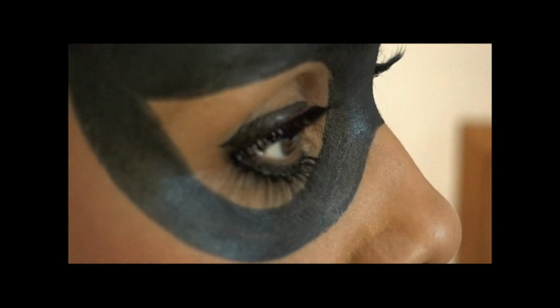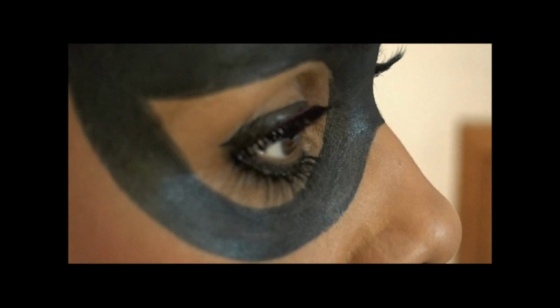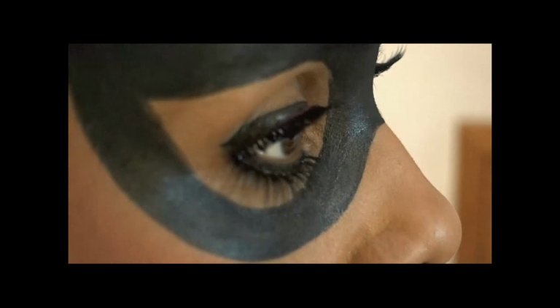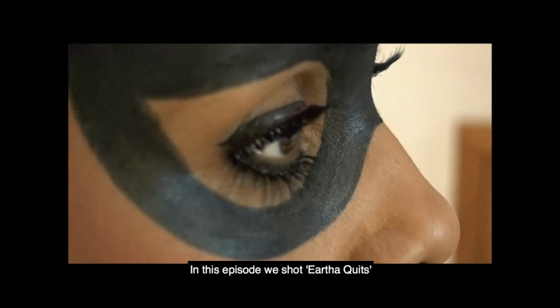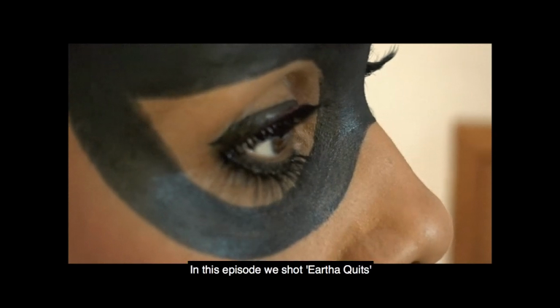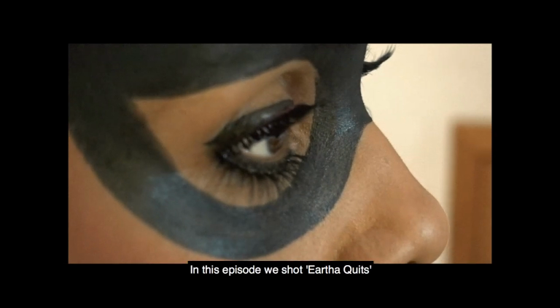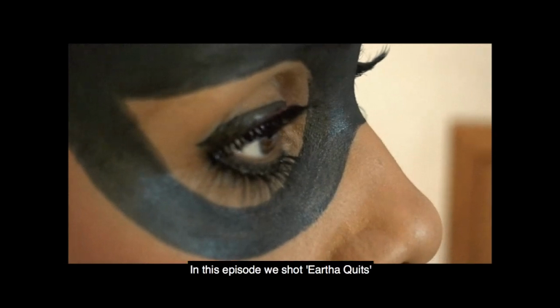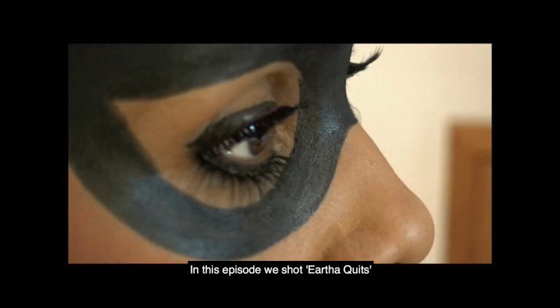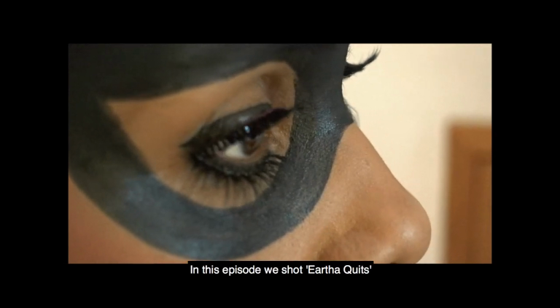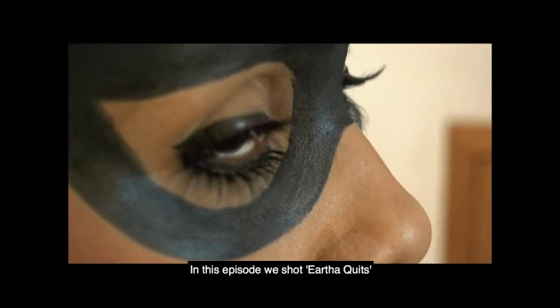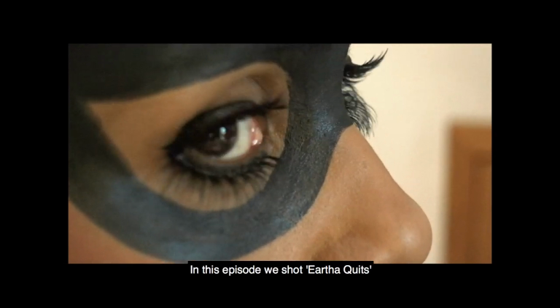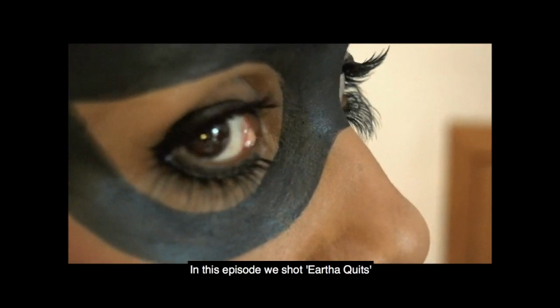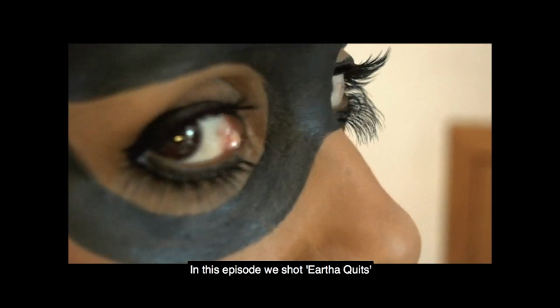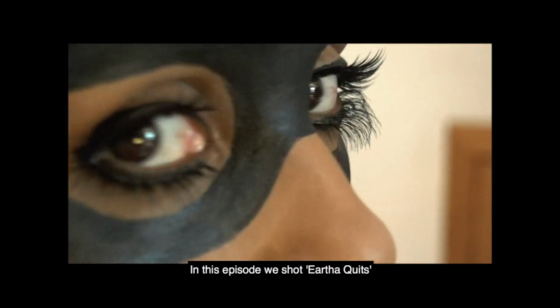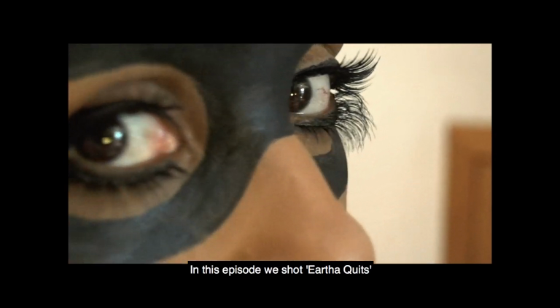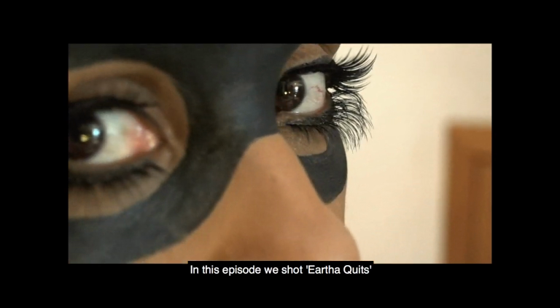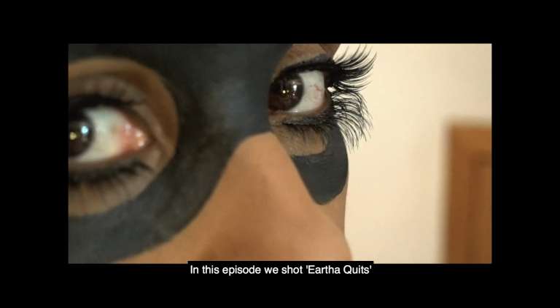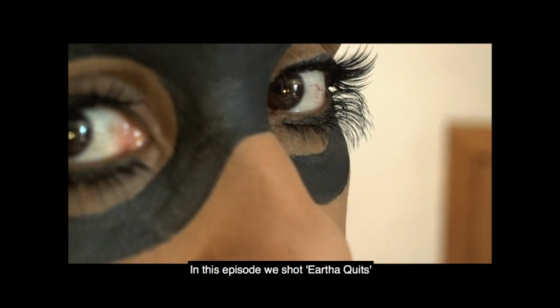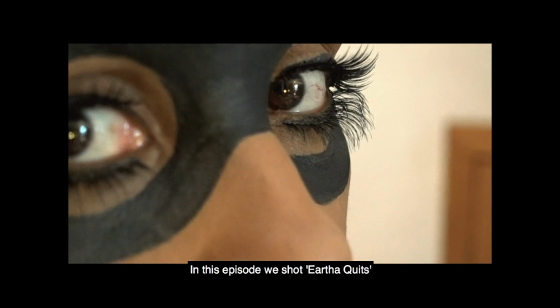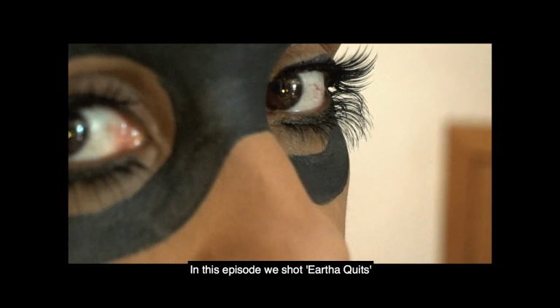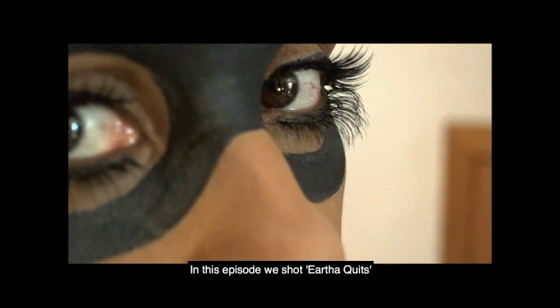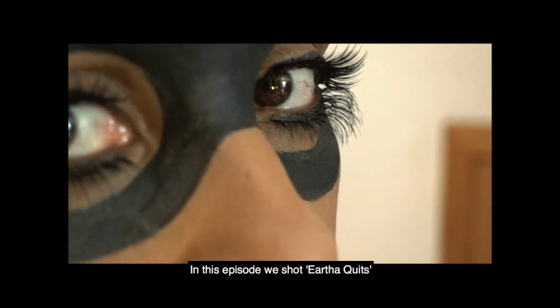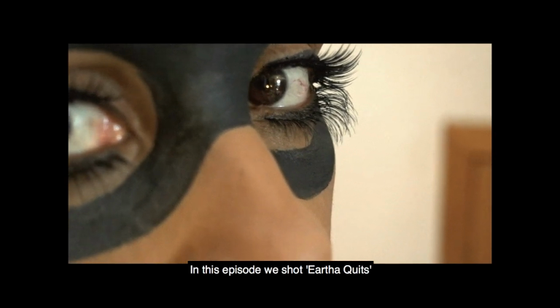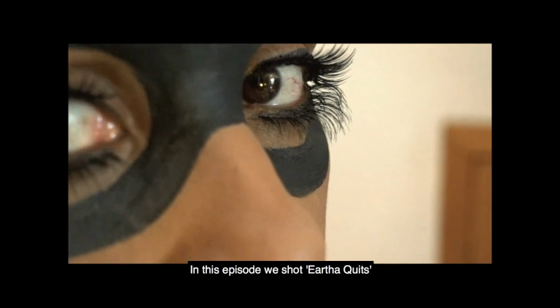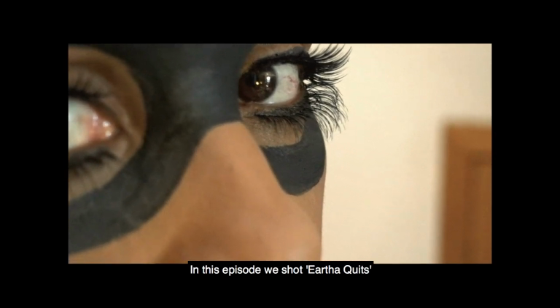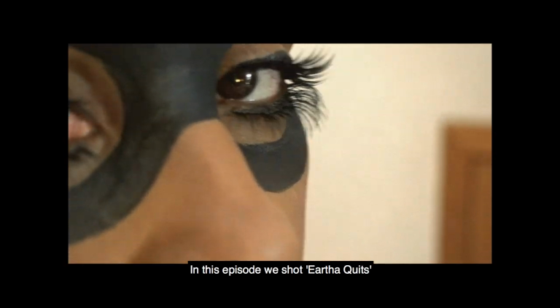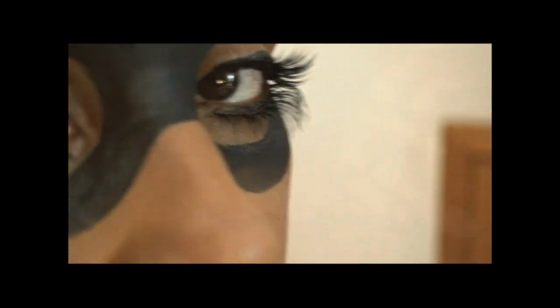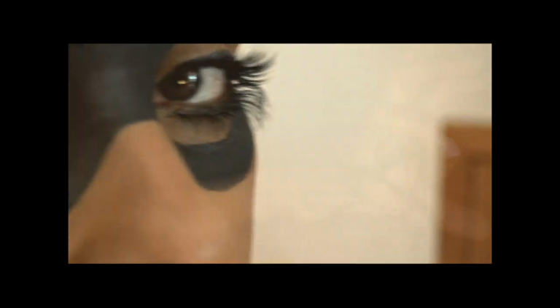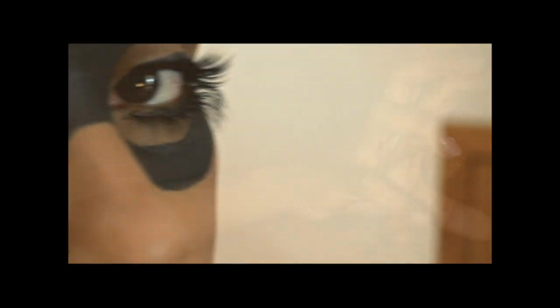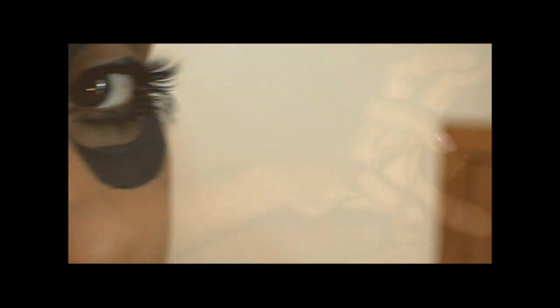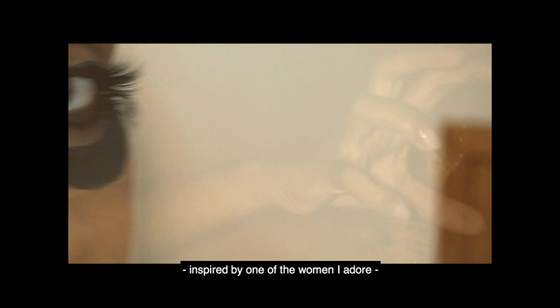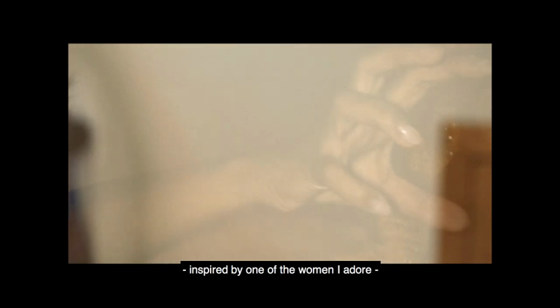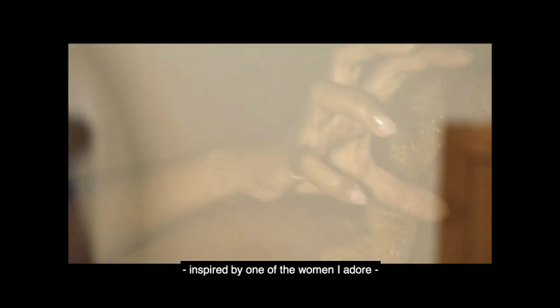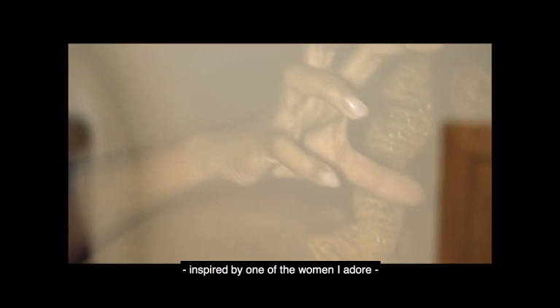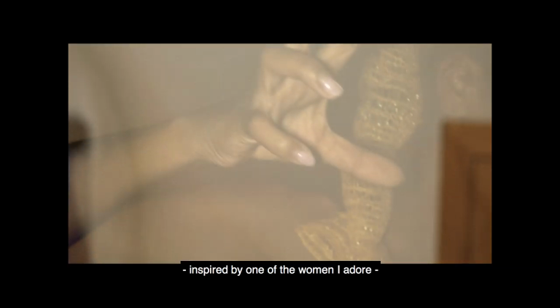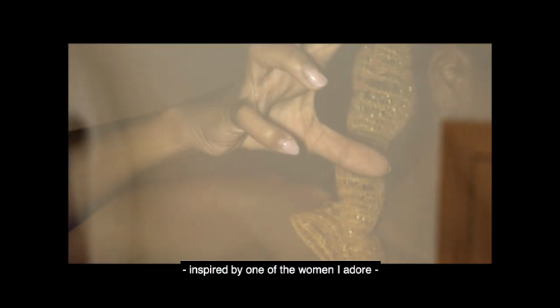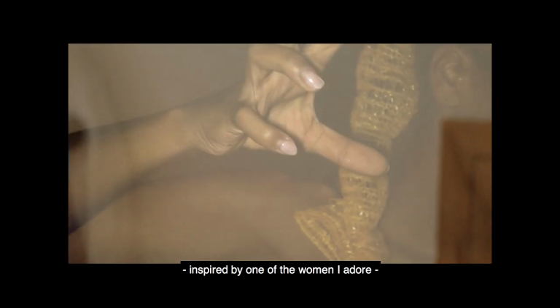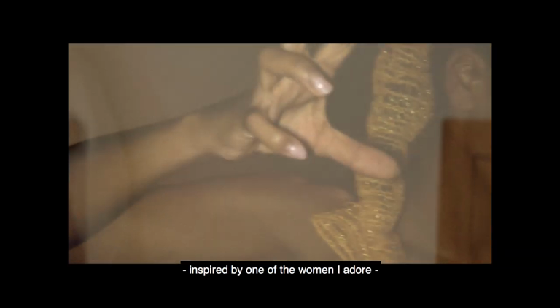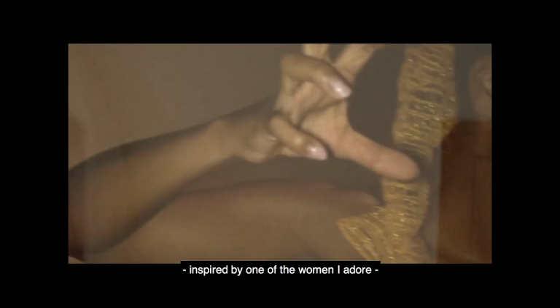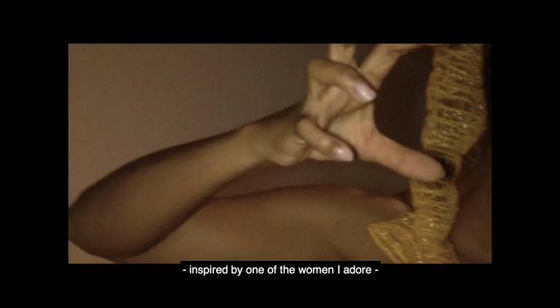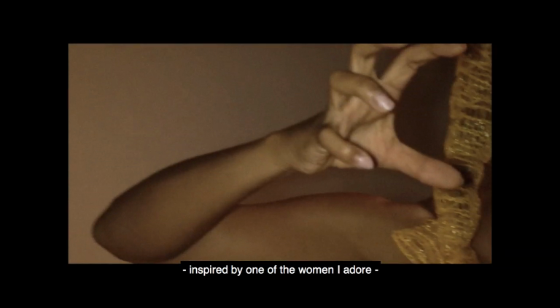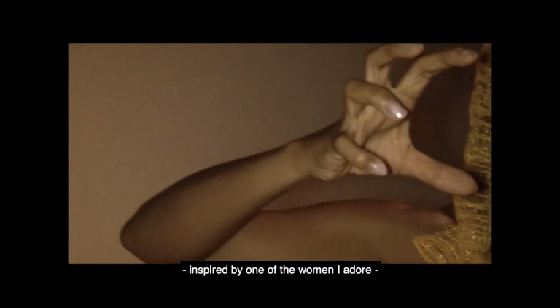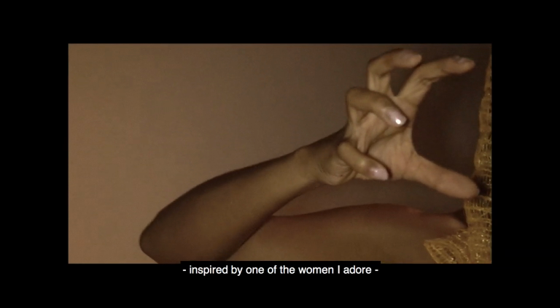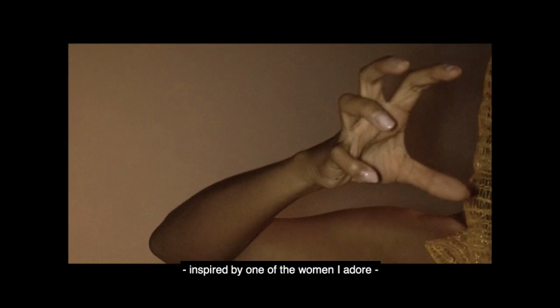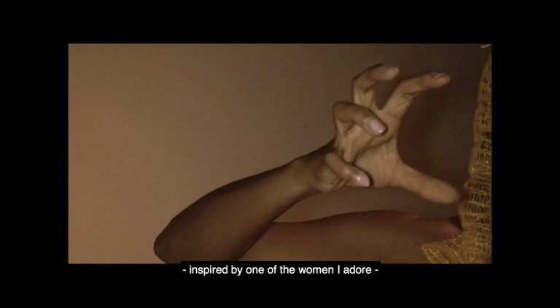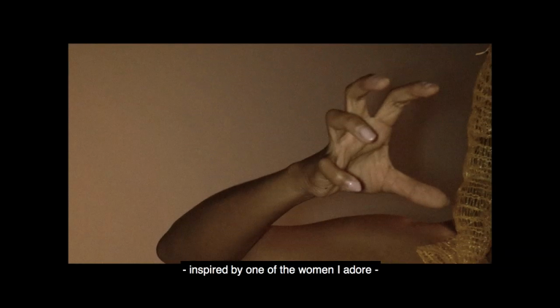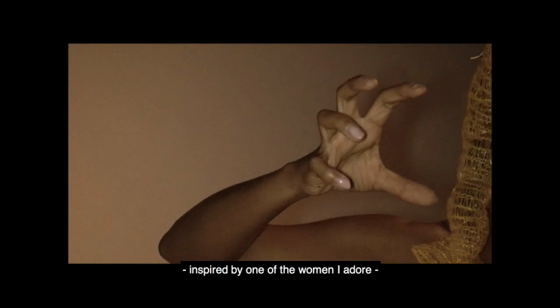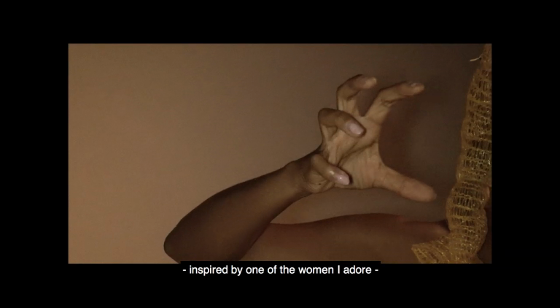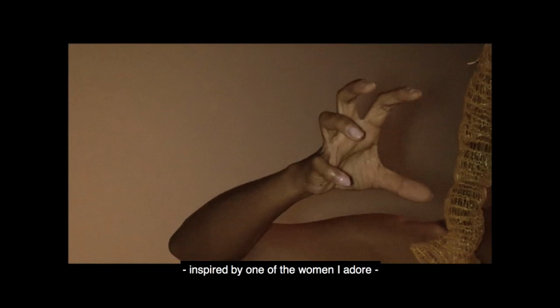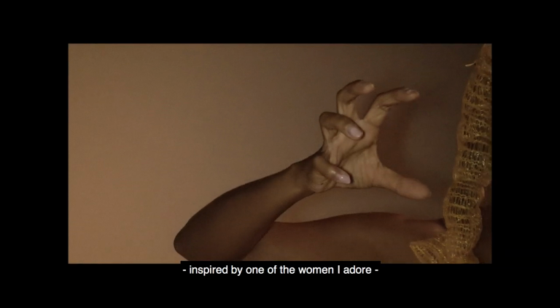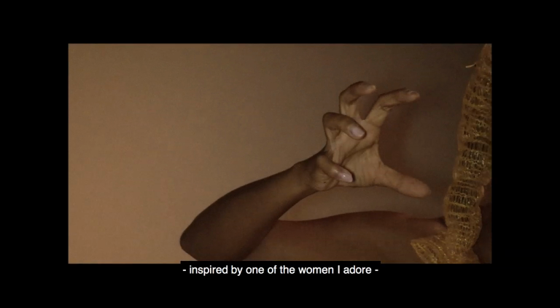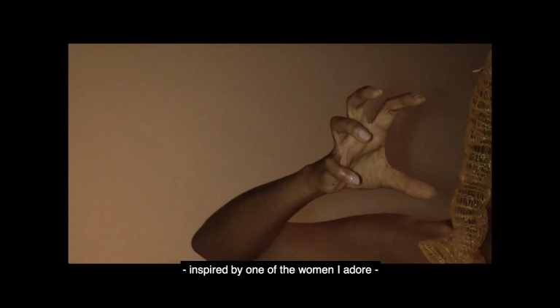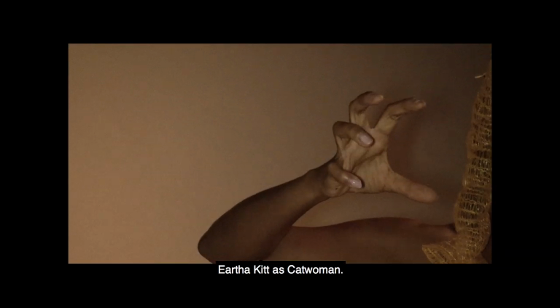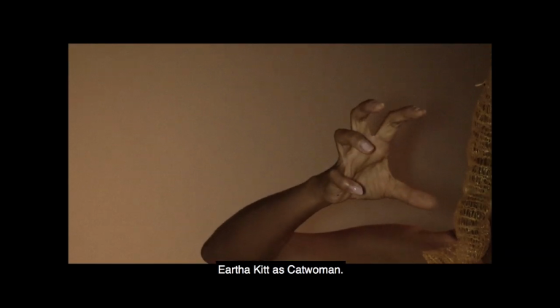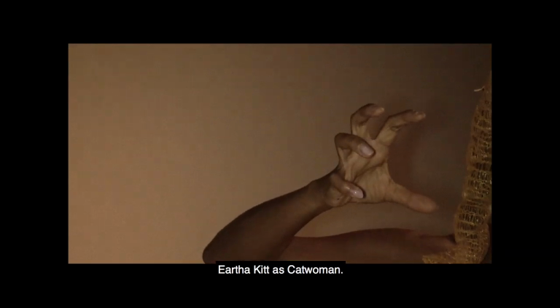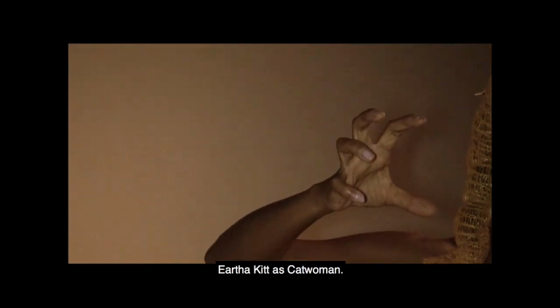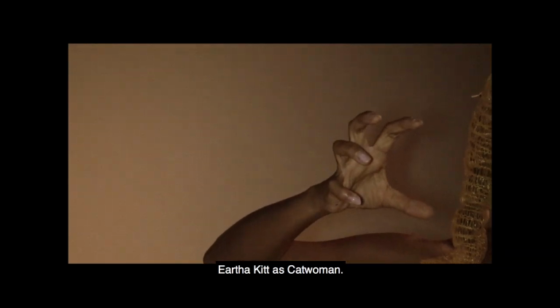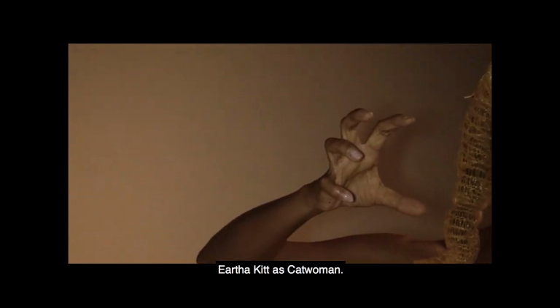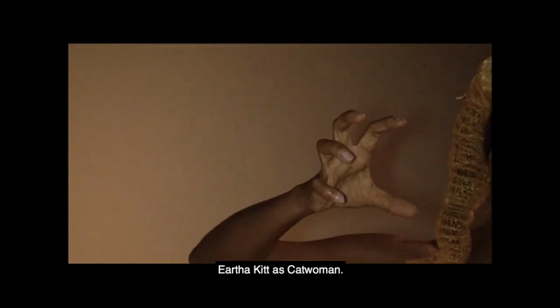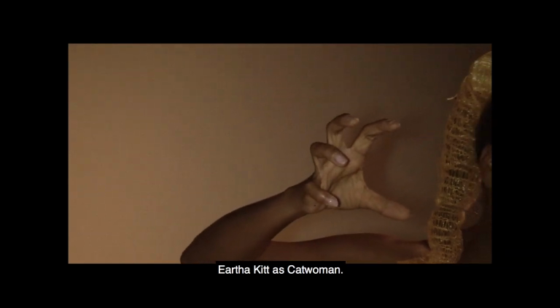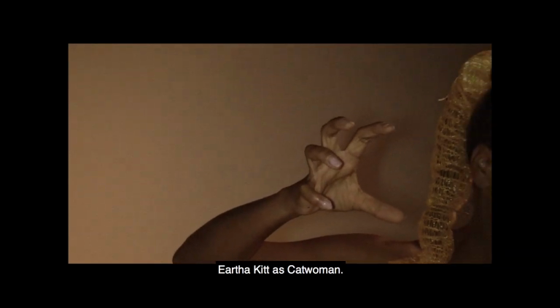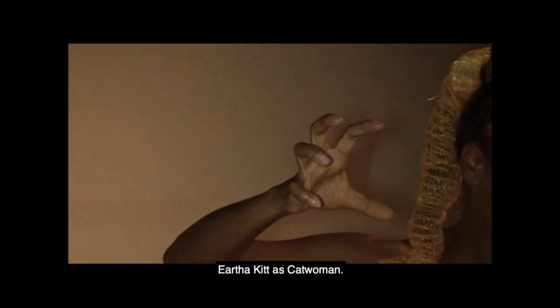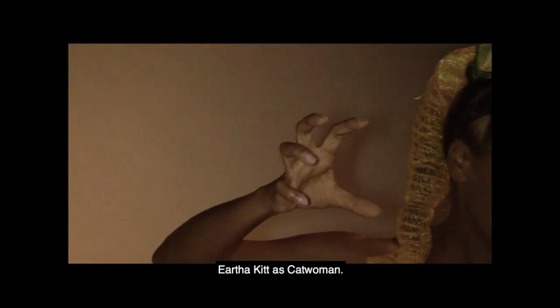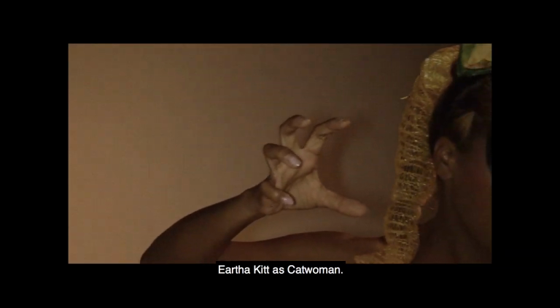In this episode we shot Eartha Kitt, inspired by one of the women I adore — Eartha Kitt as Catwoman.